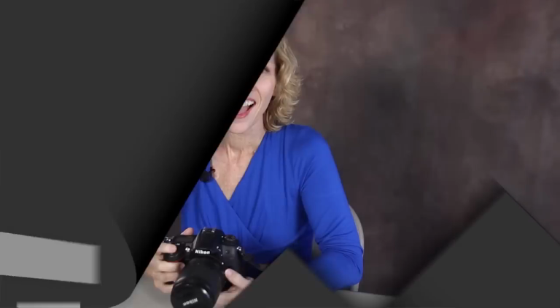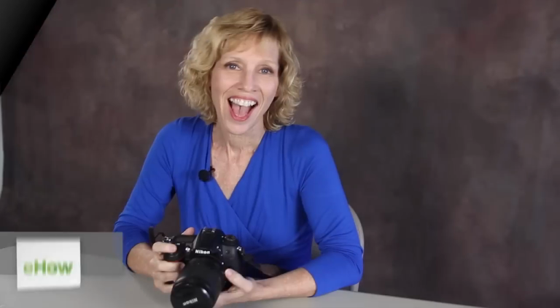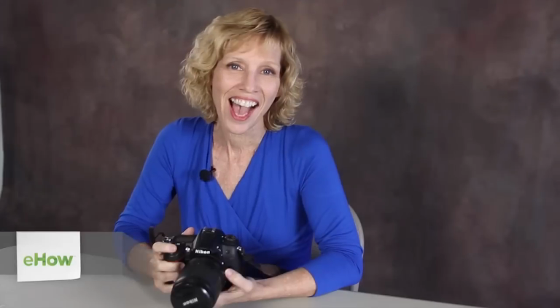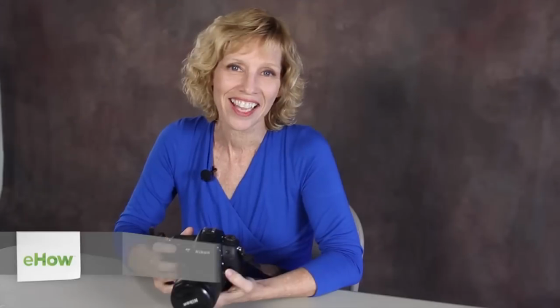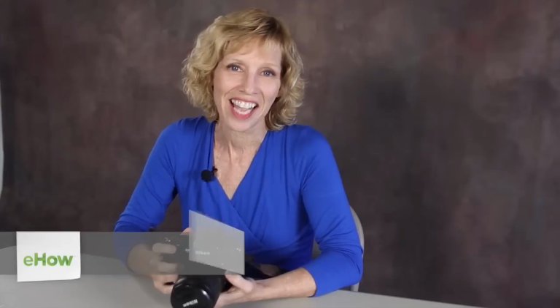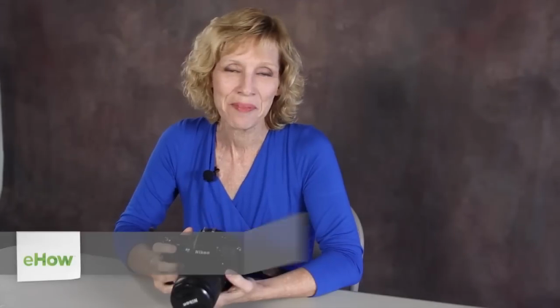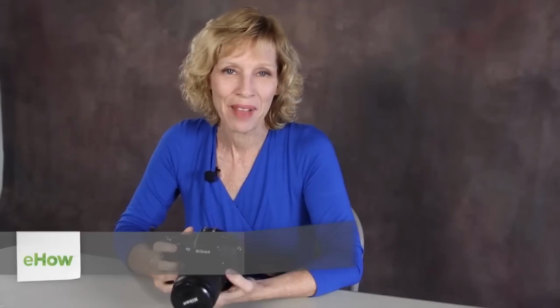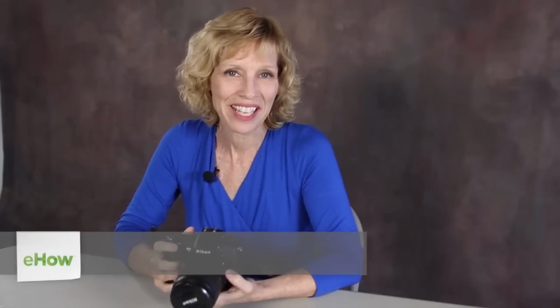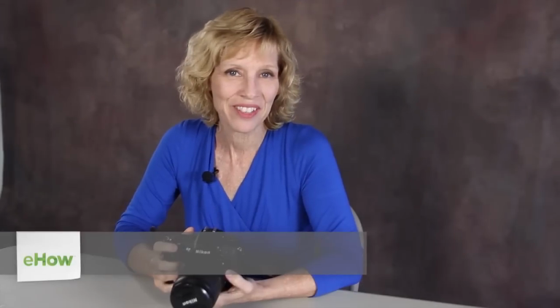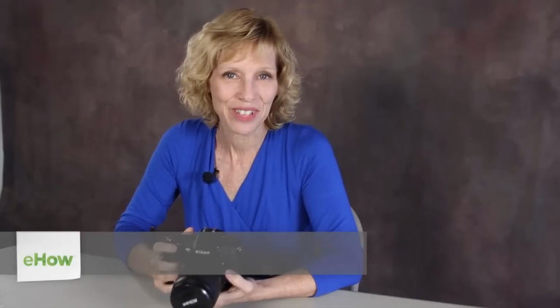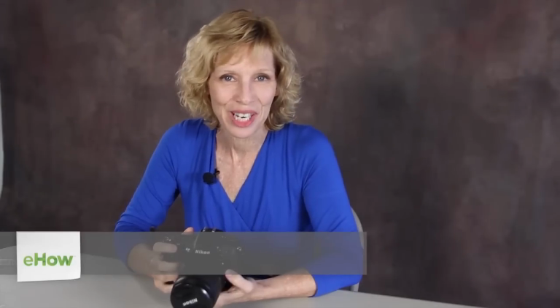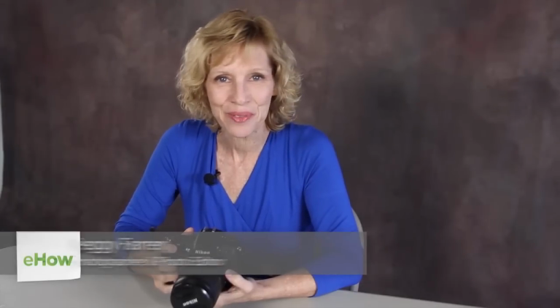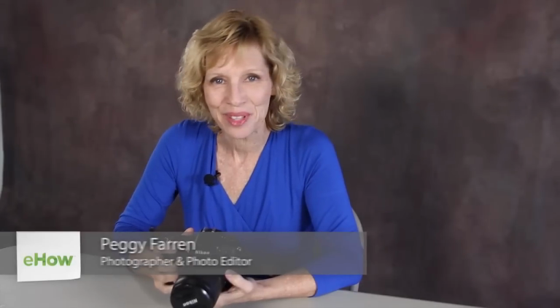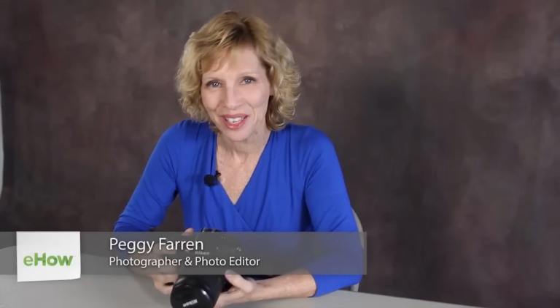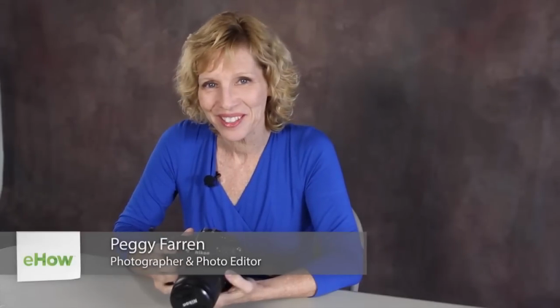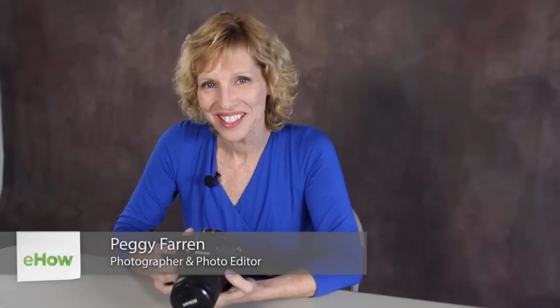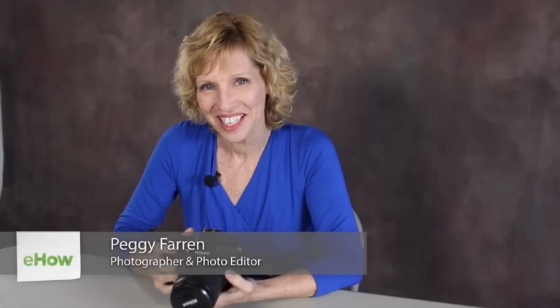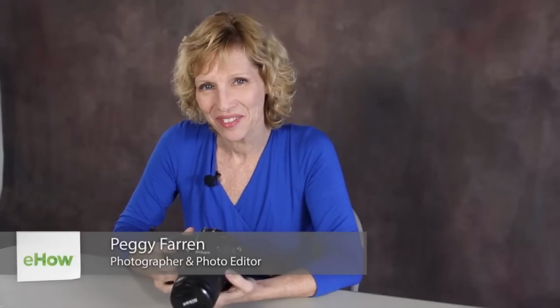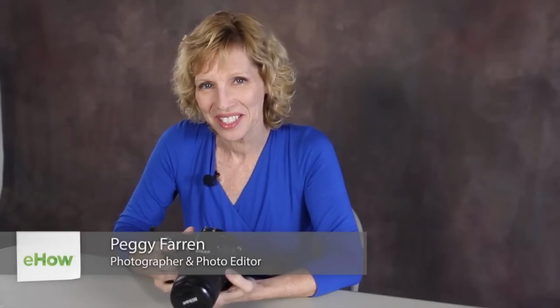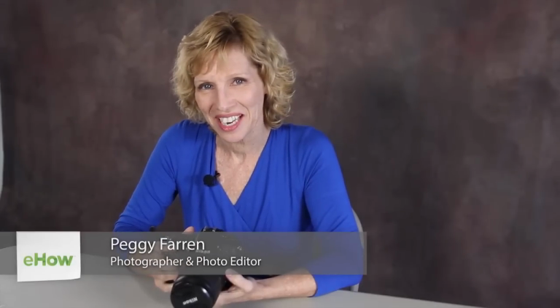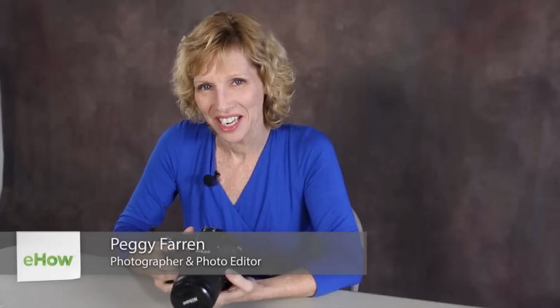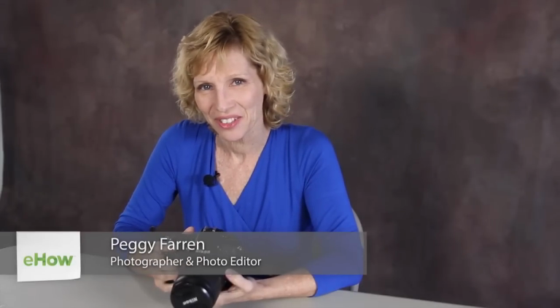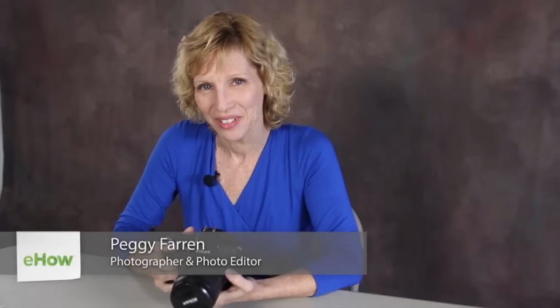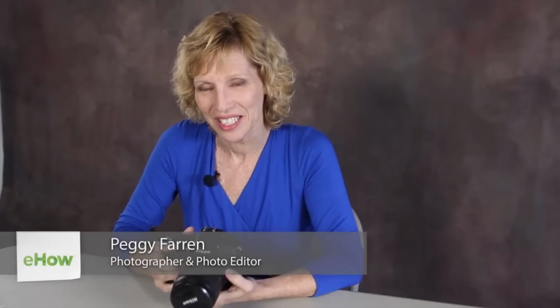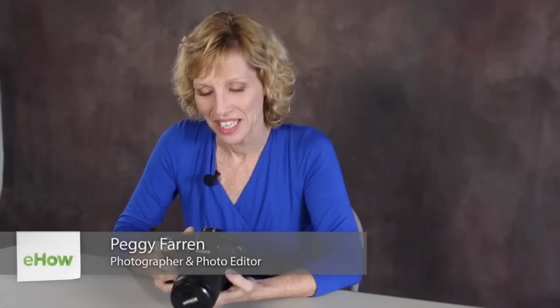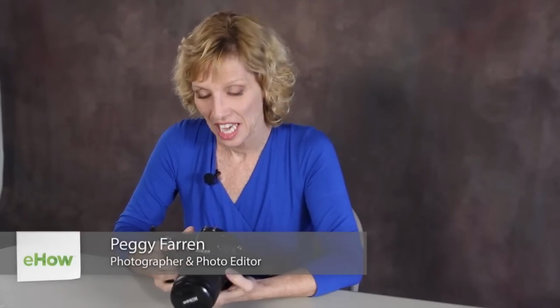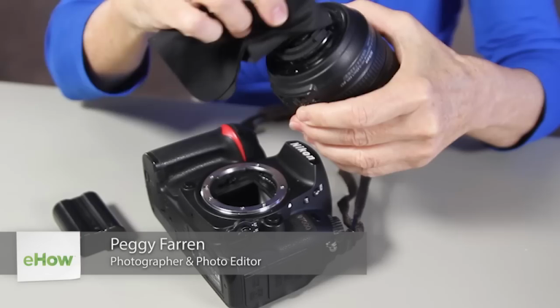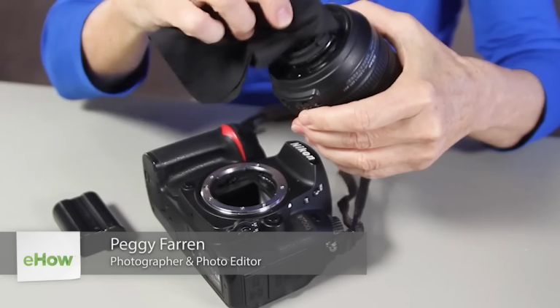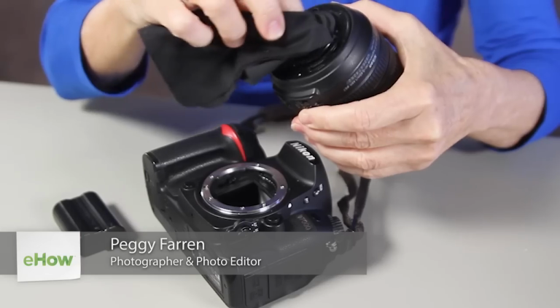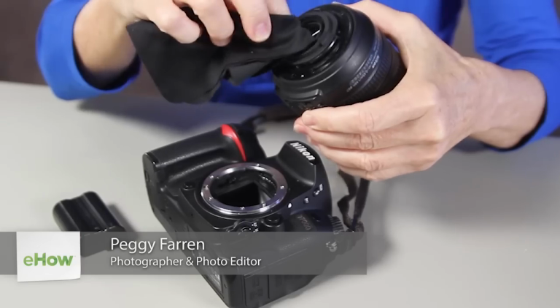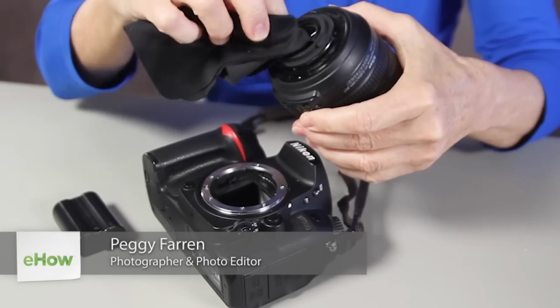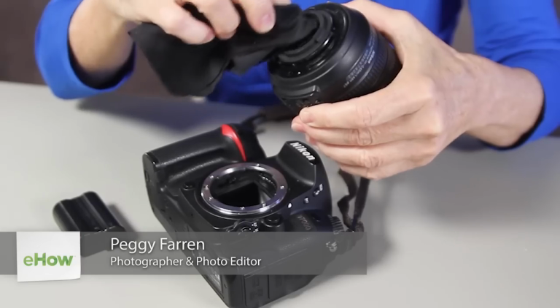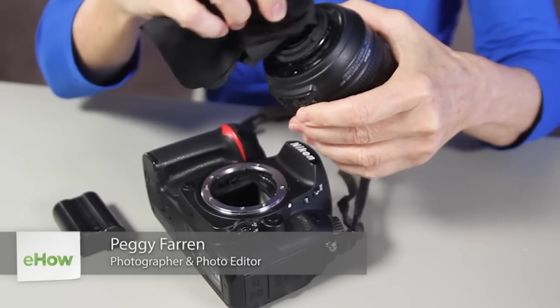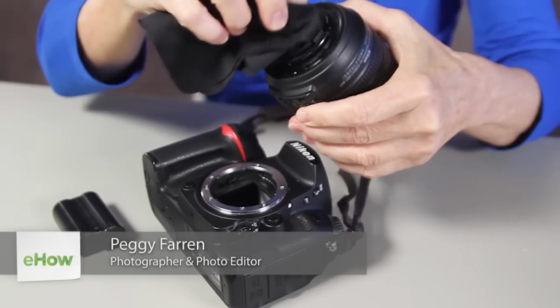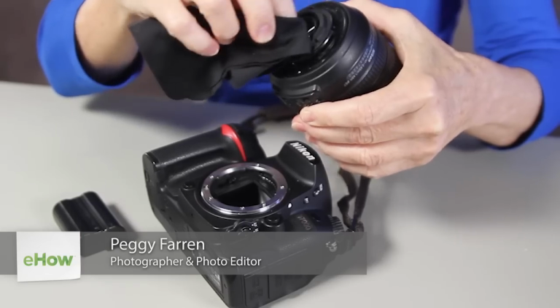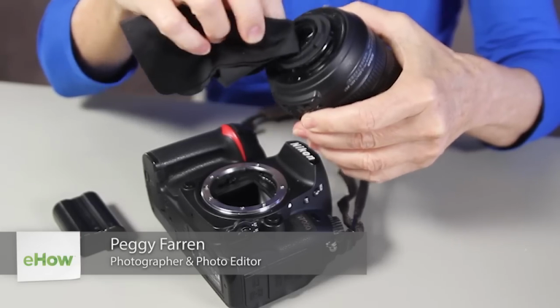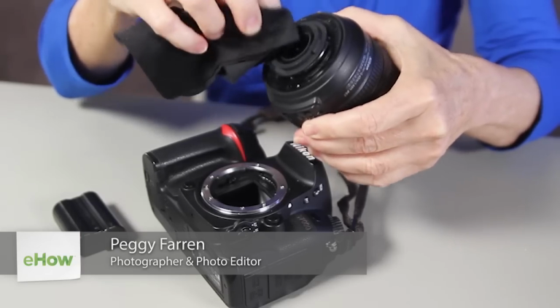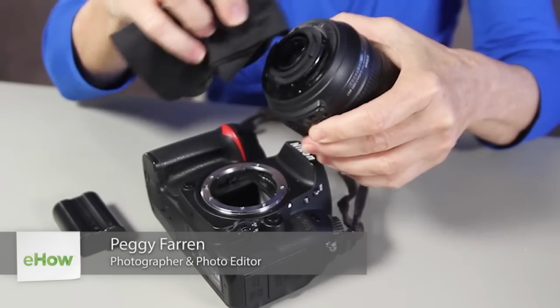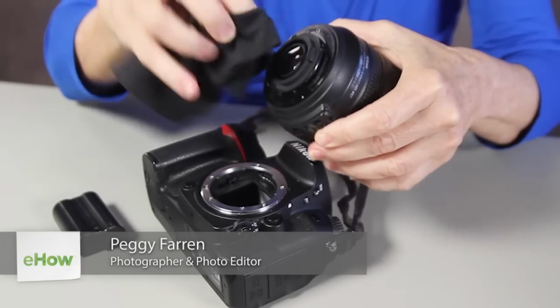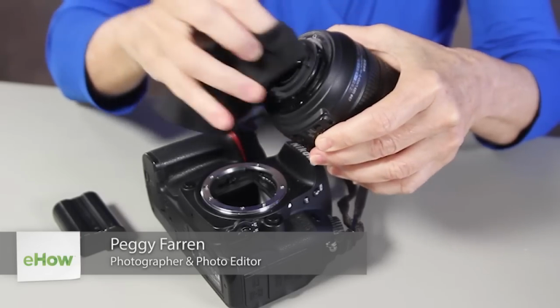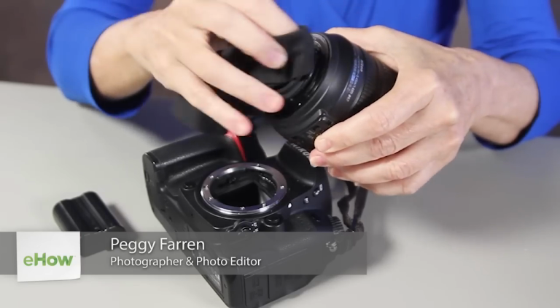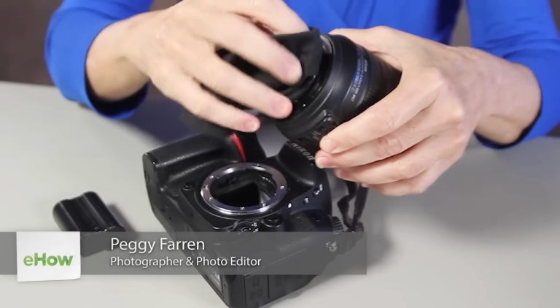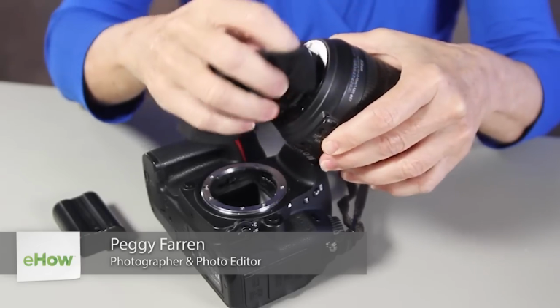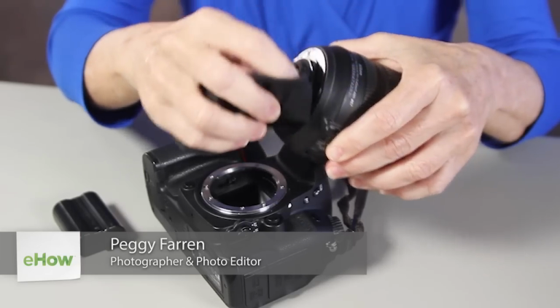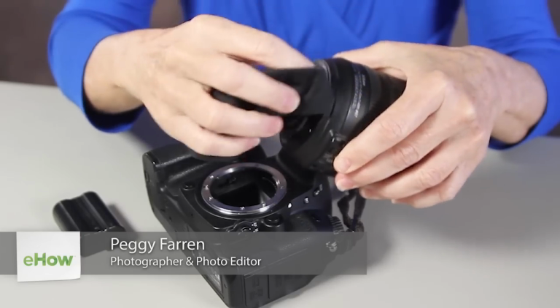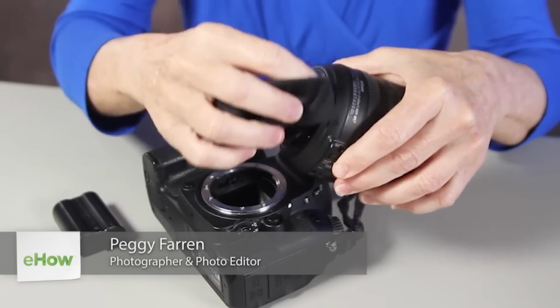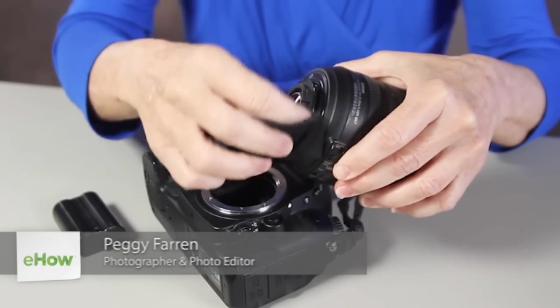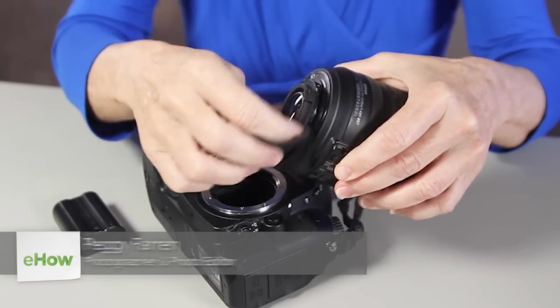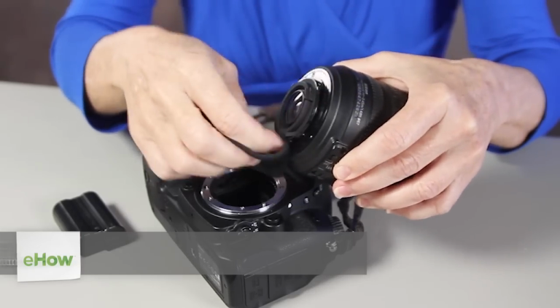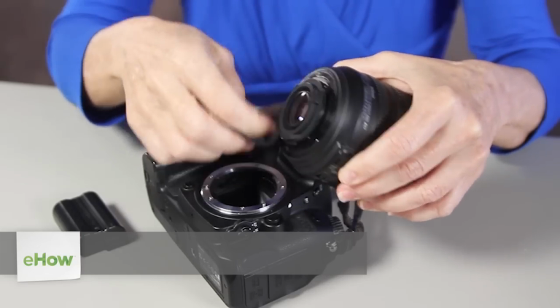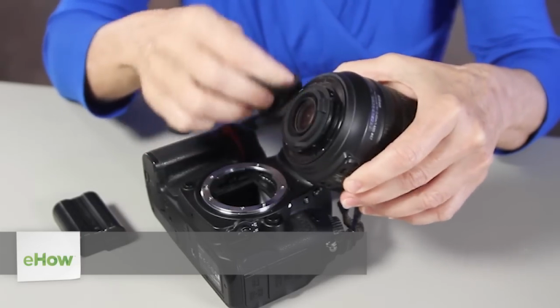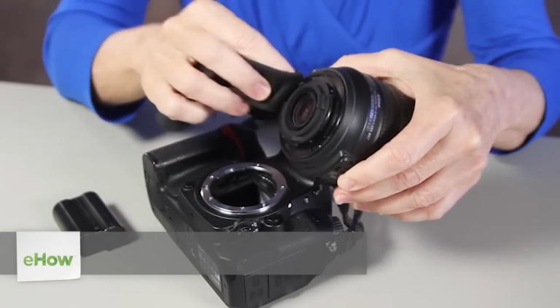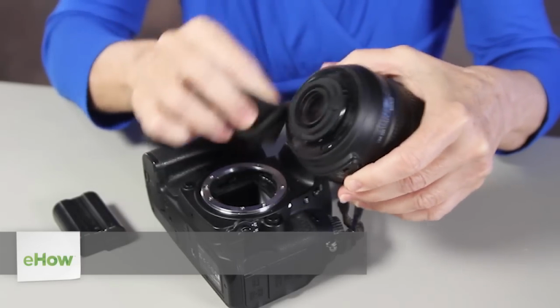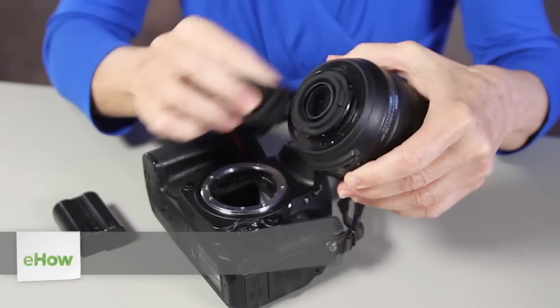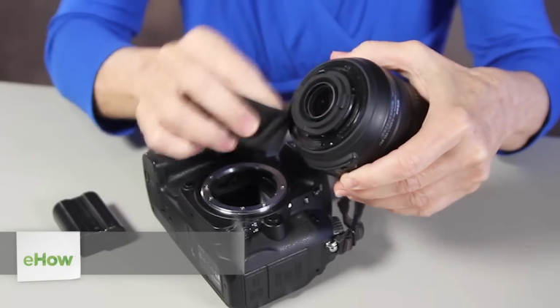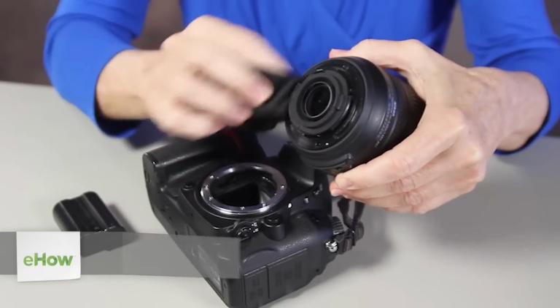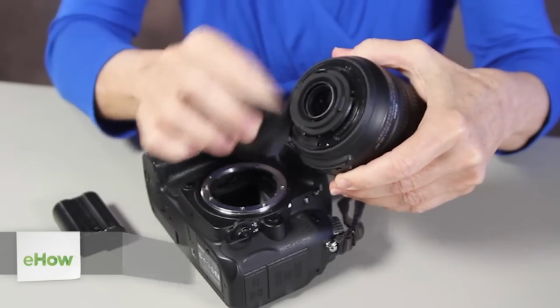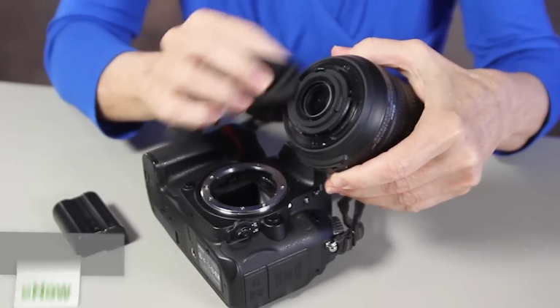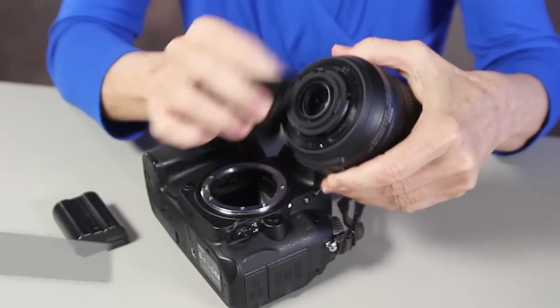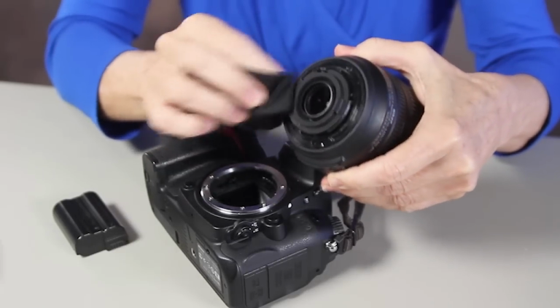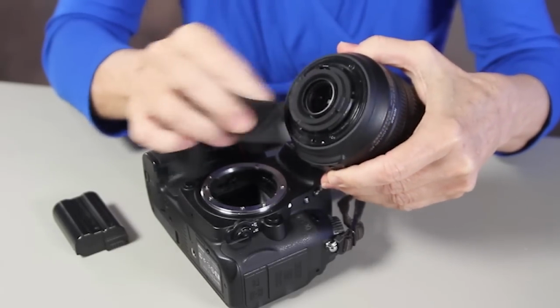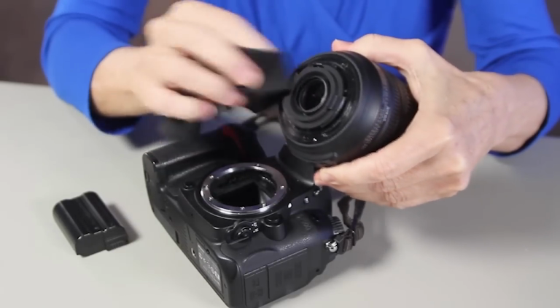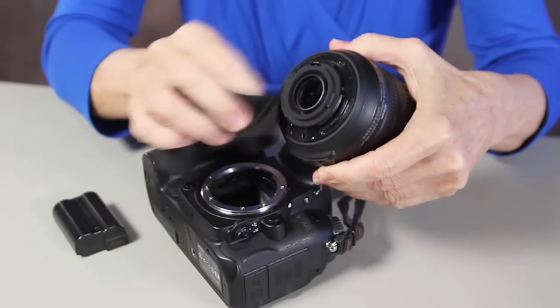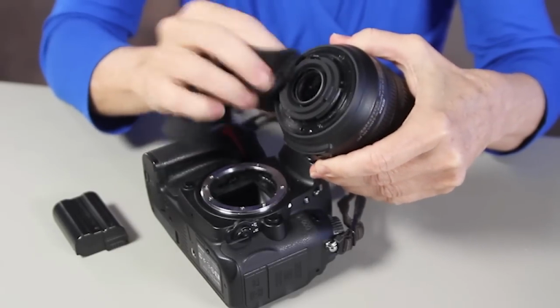Hi, I'm Peggy Farron with Understand Photography. I'm going to show you how to fix your Nikon camera with a lens error.